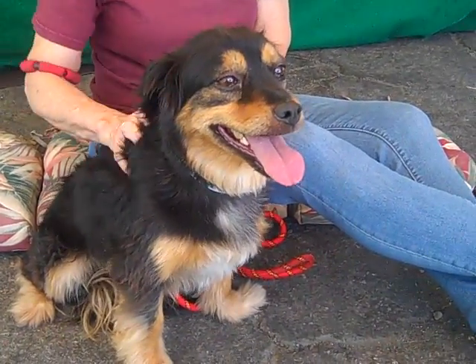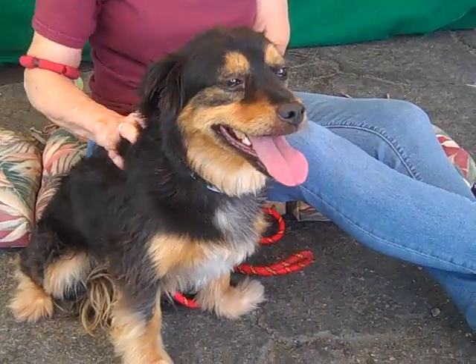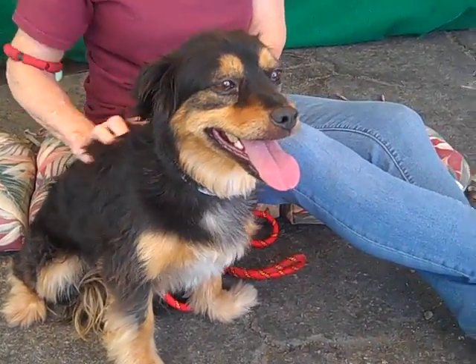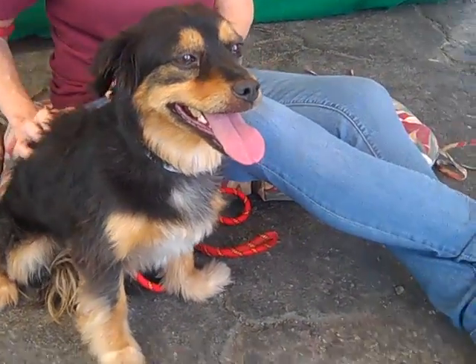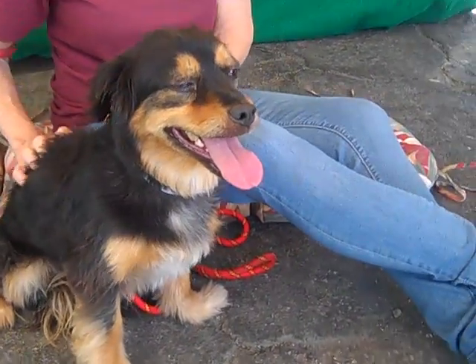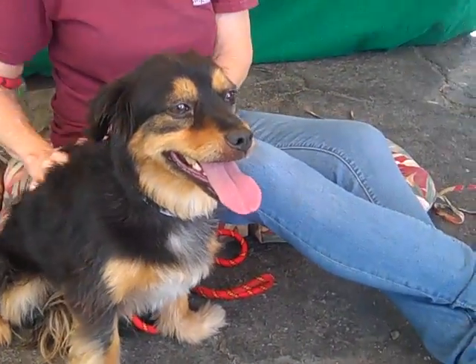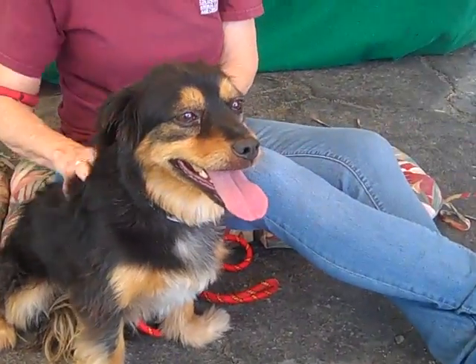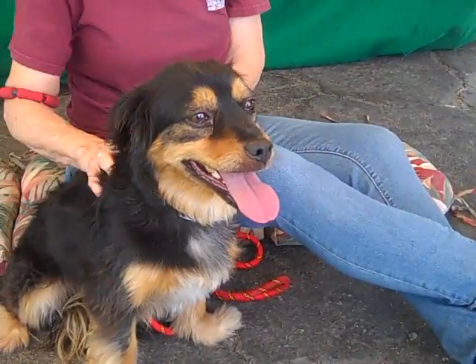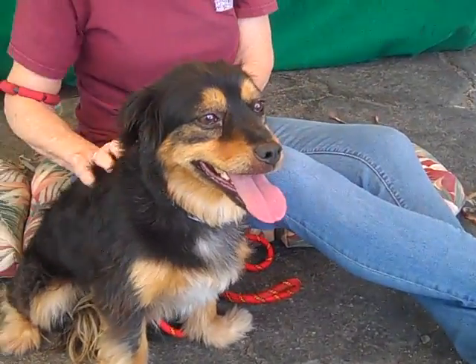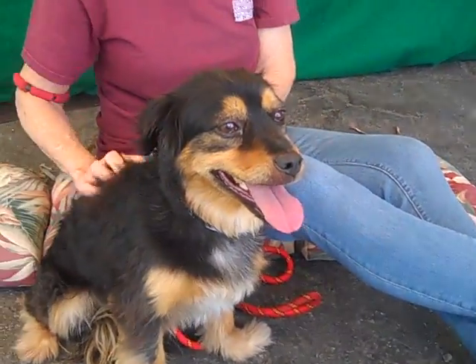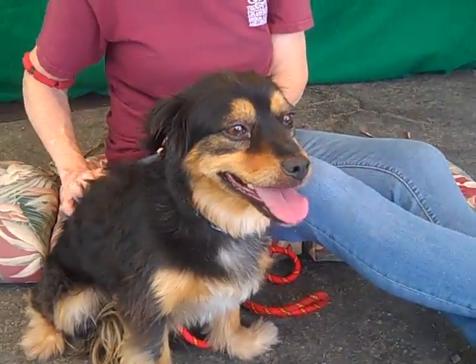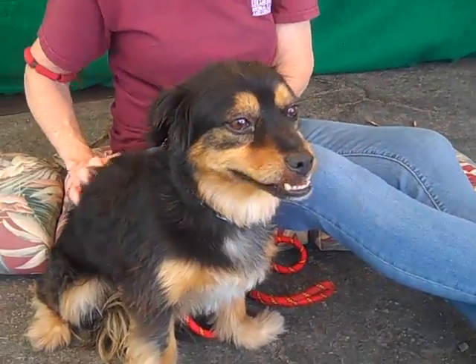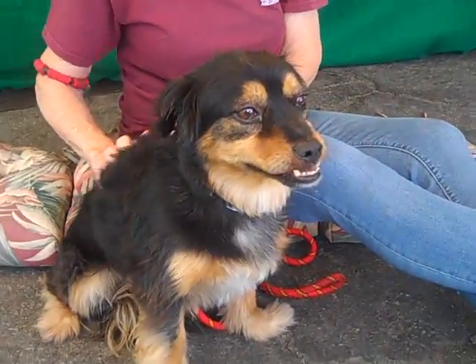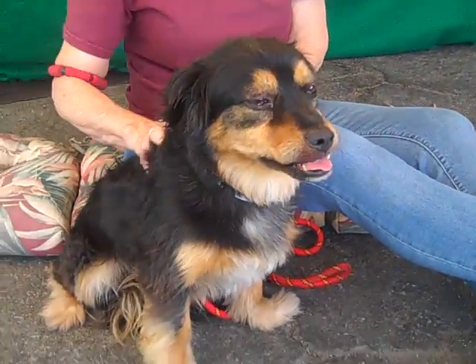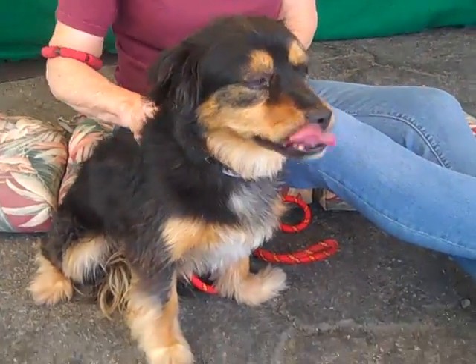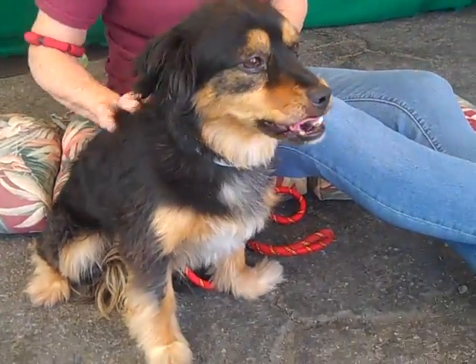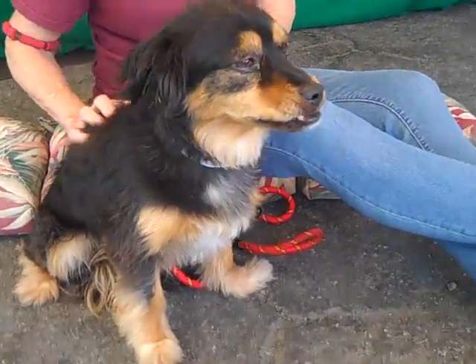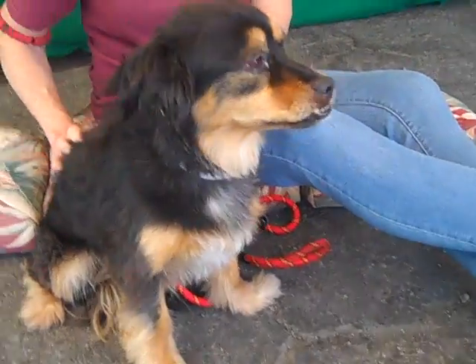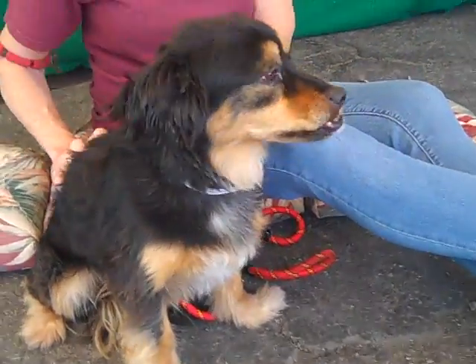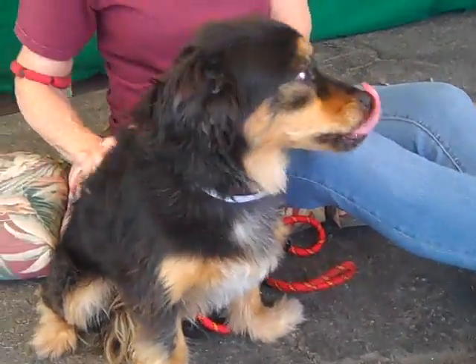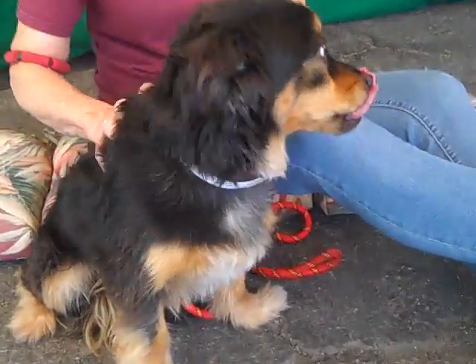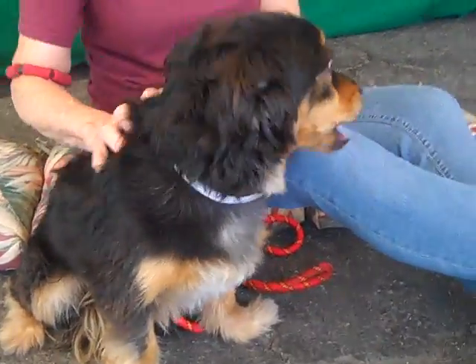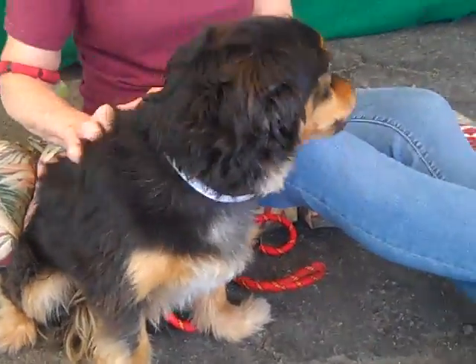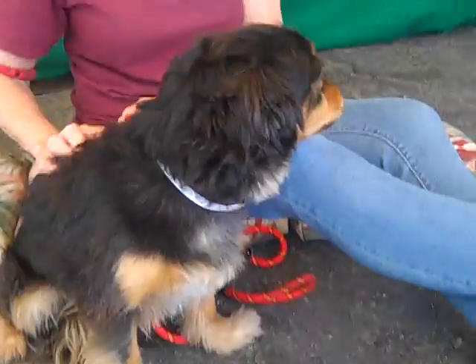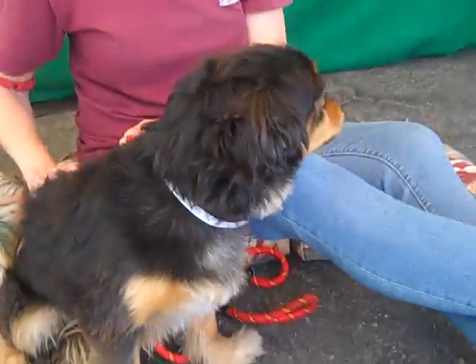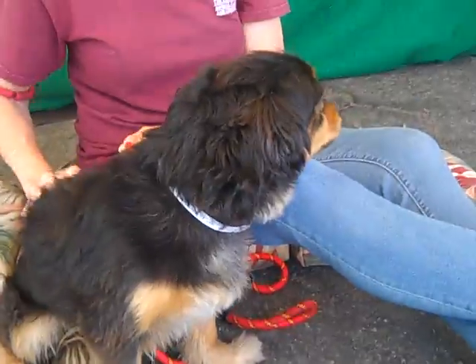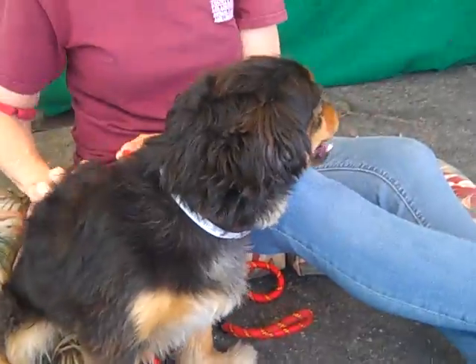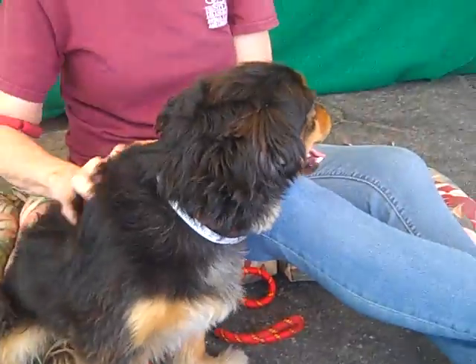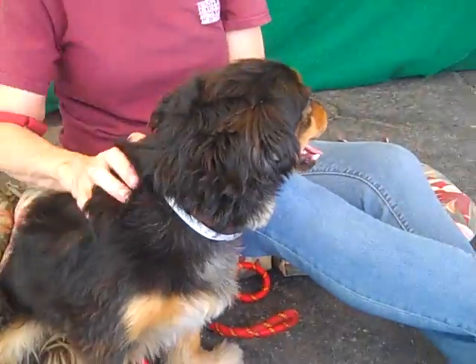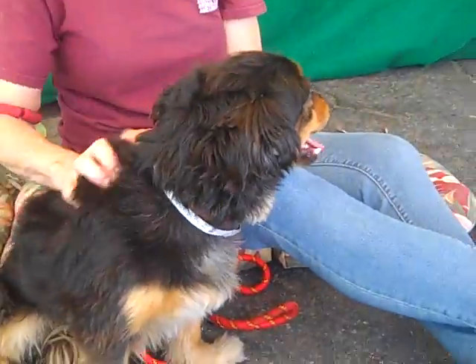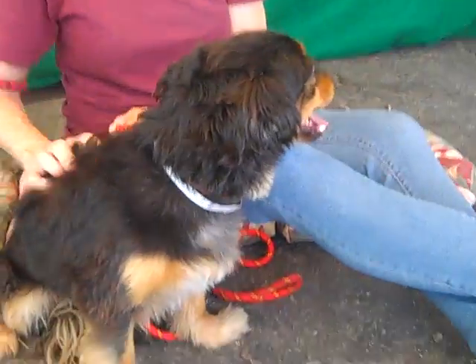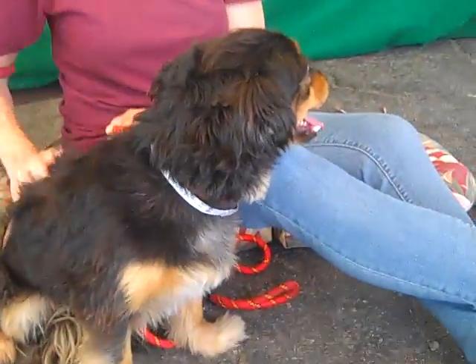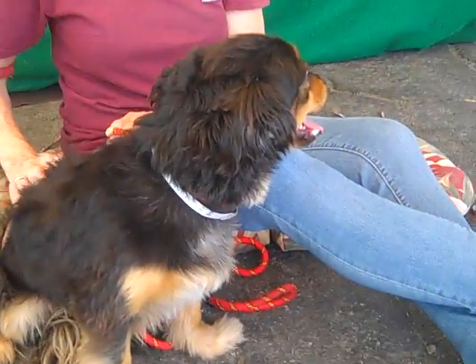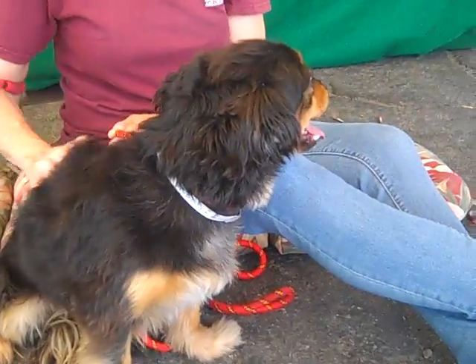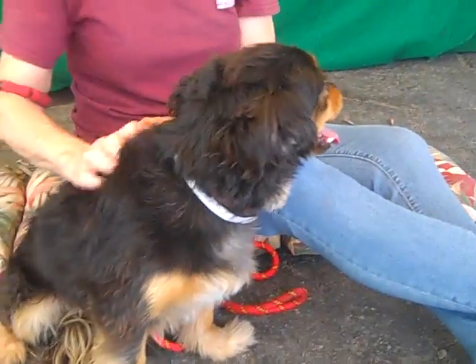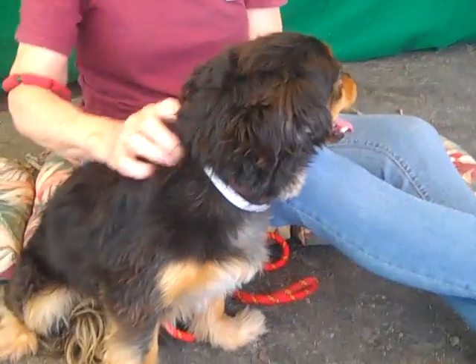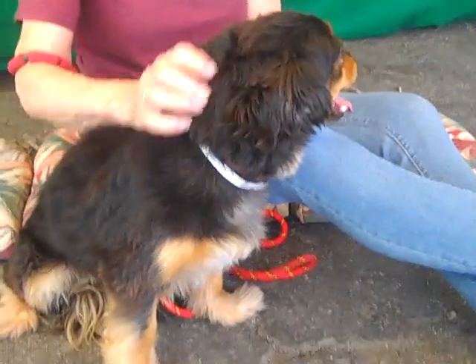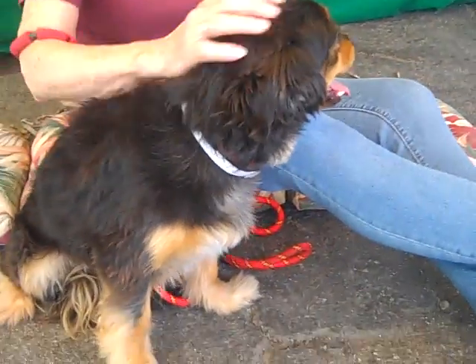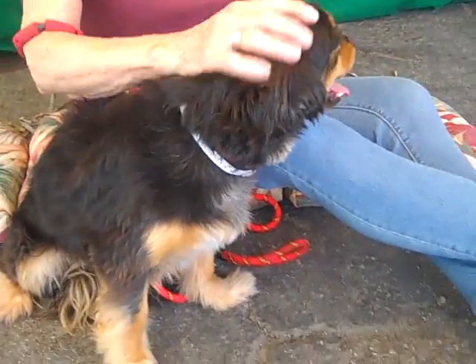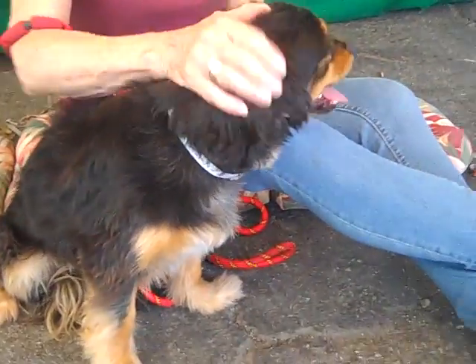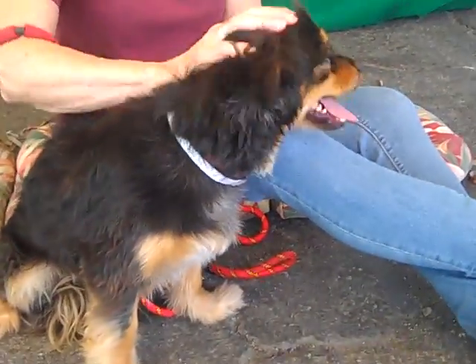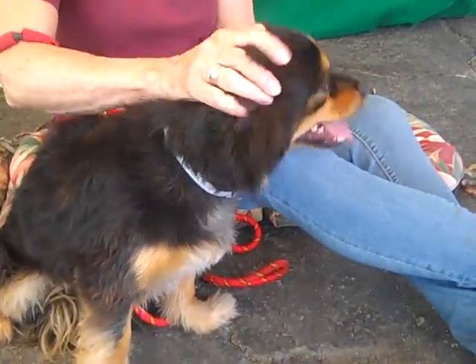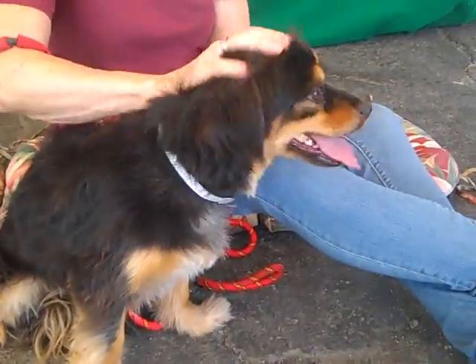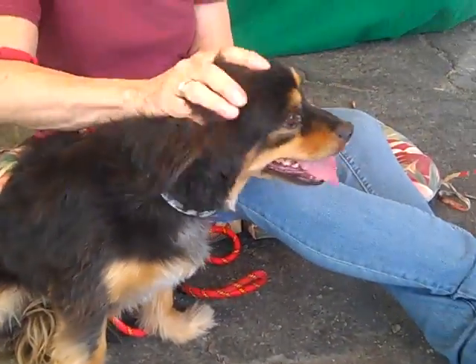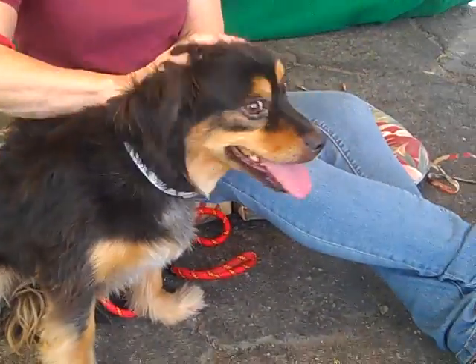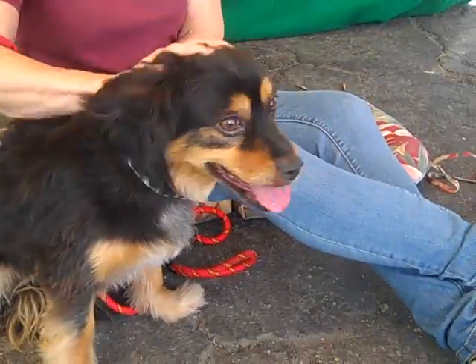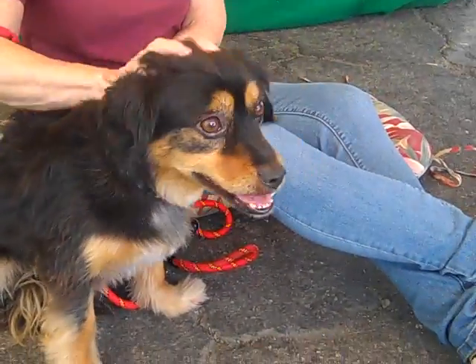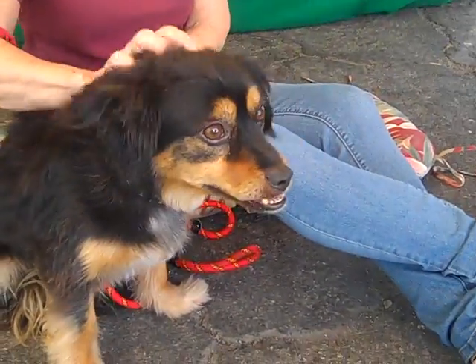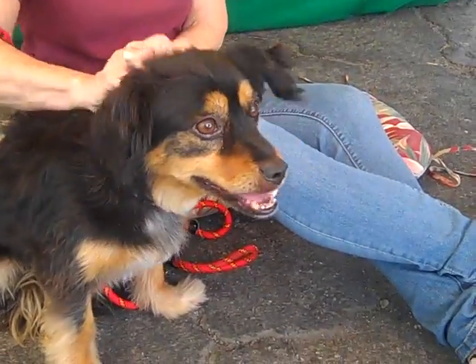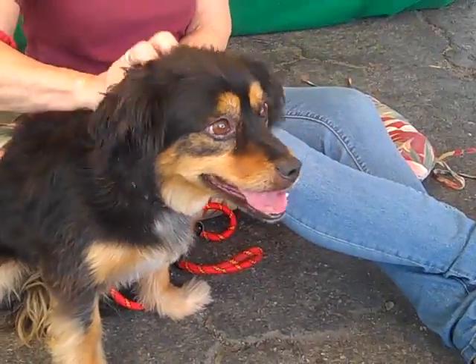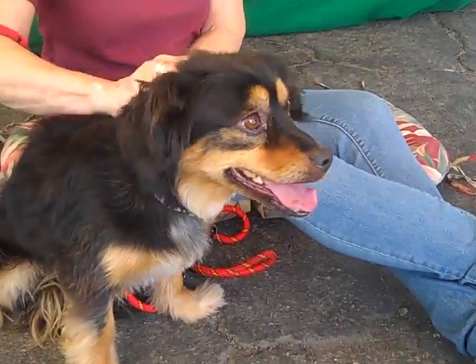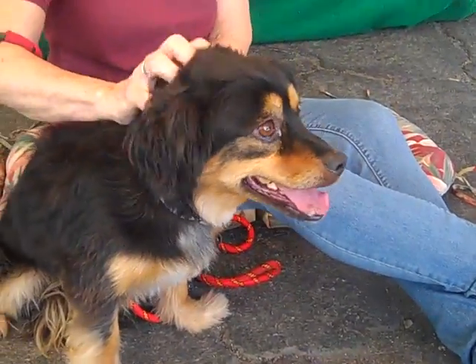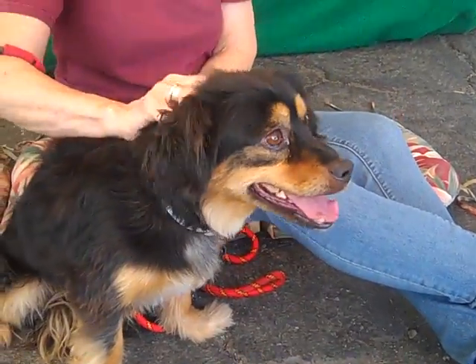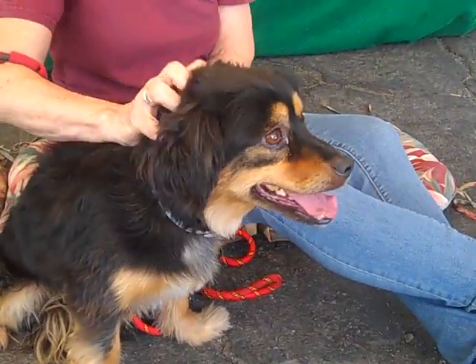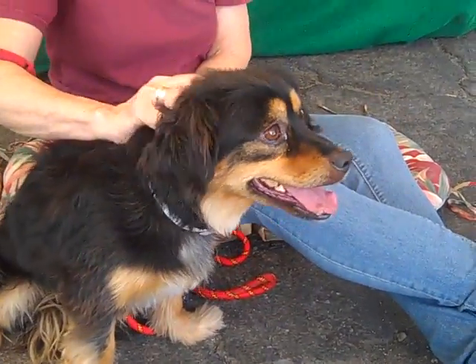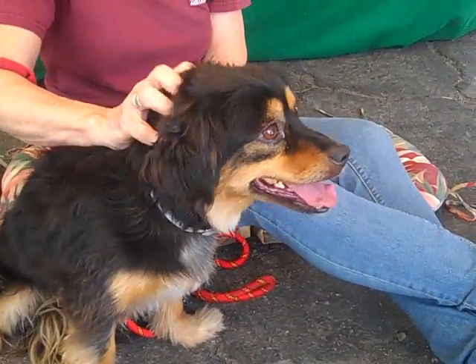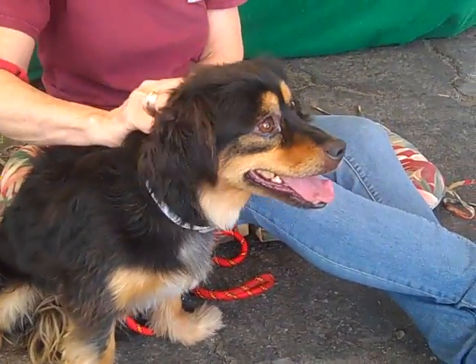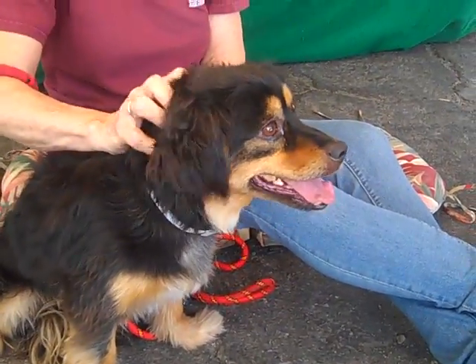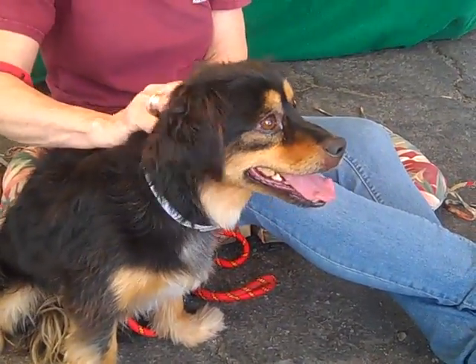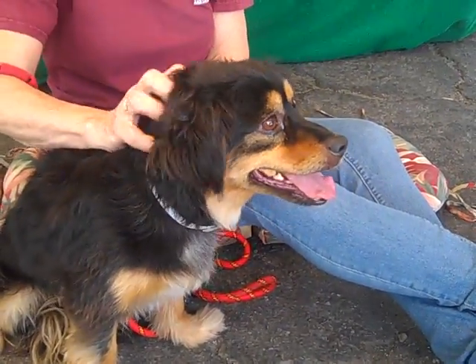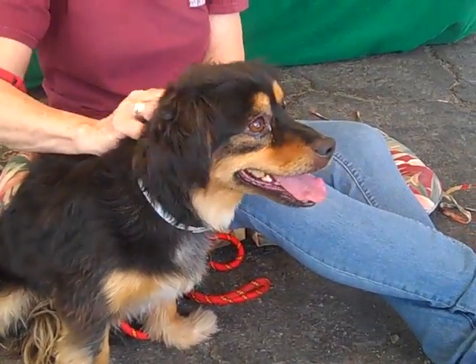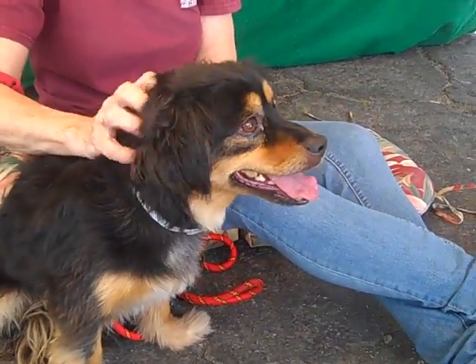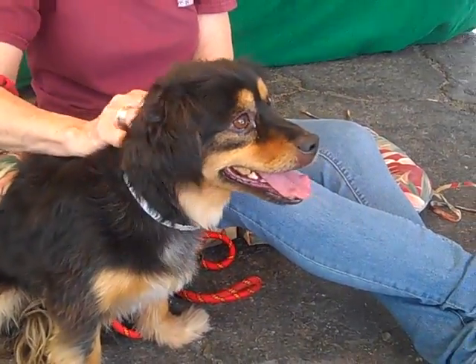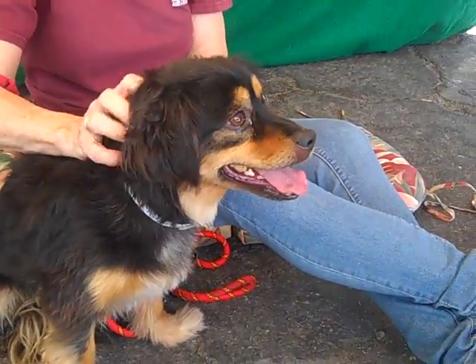Great manners, great energy — he just gets along with everybody. He's handsome to boot, so he's got the whole package for you.